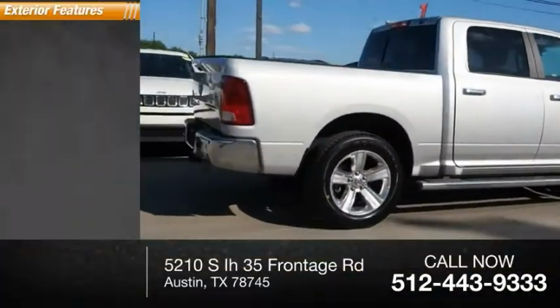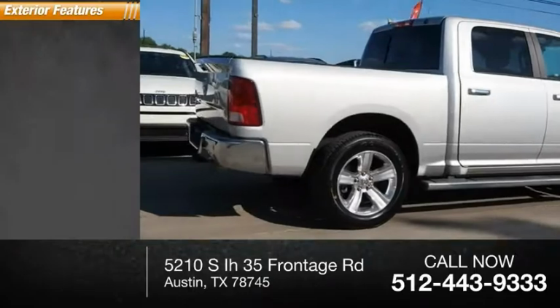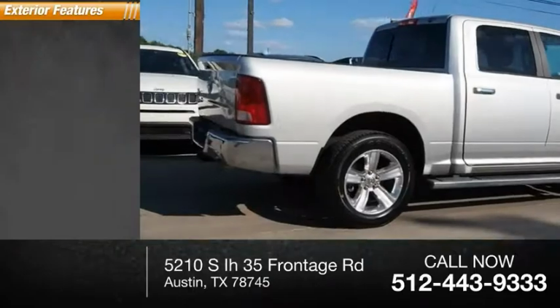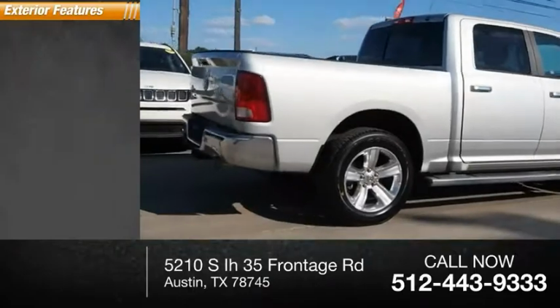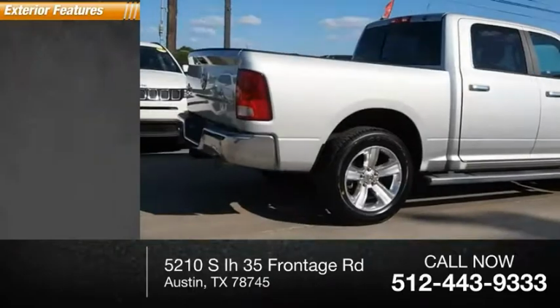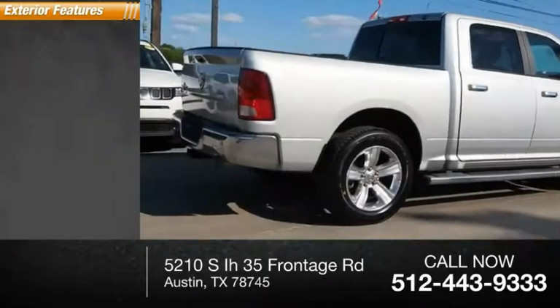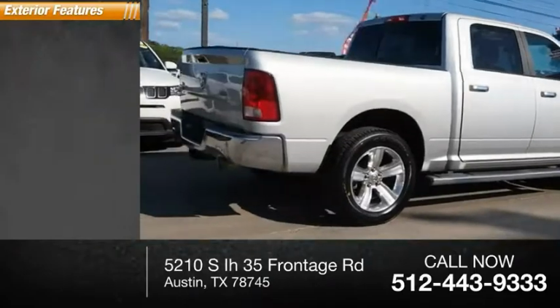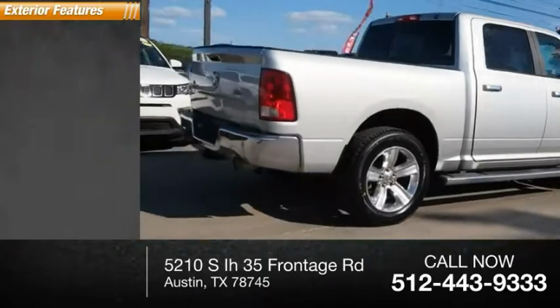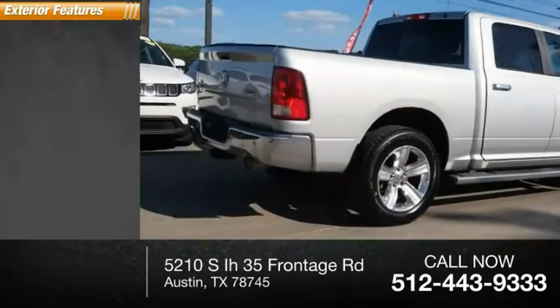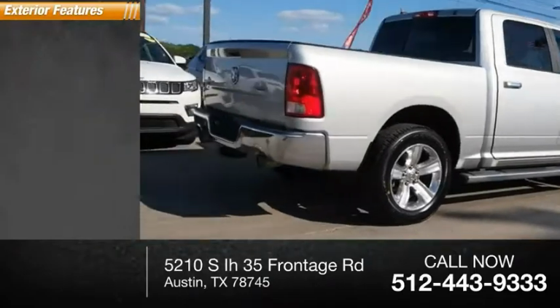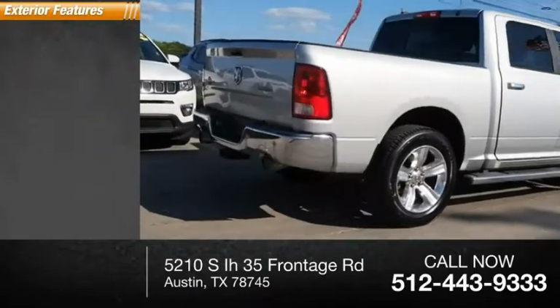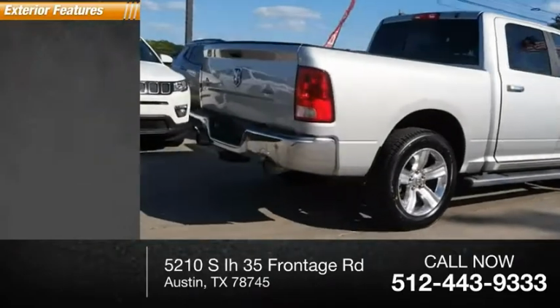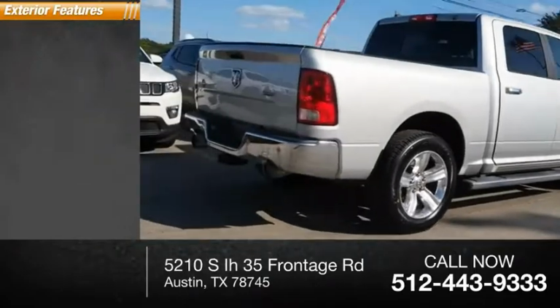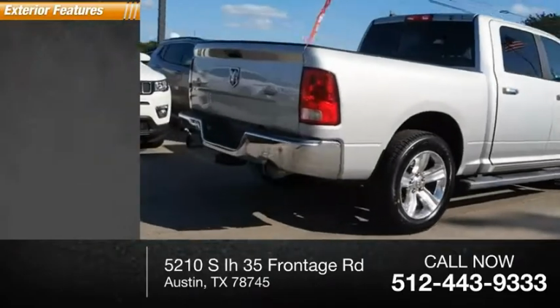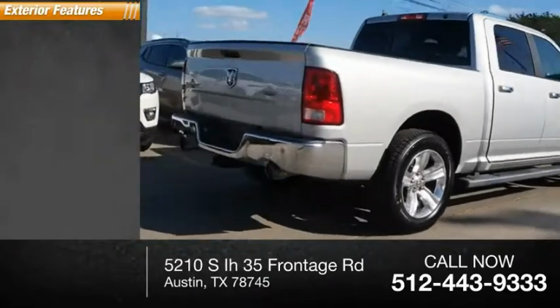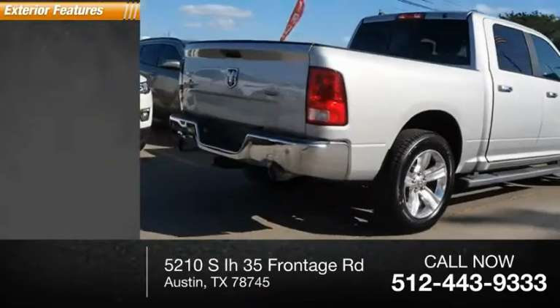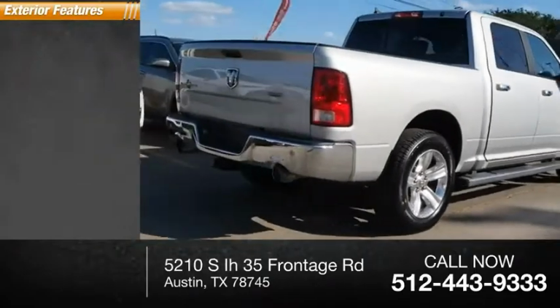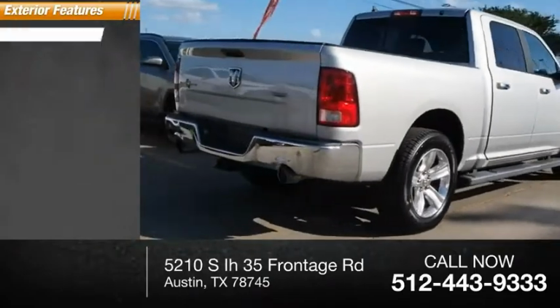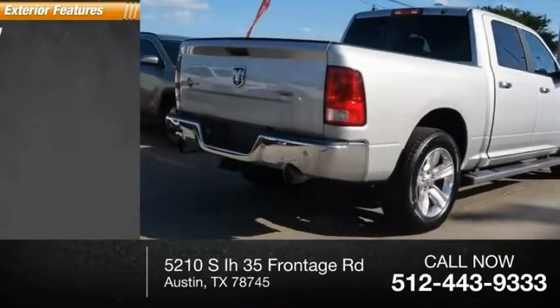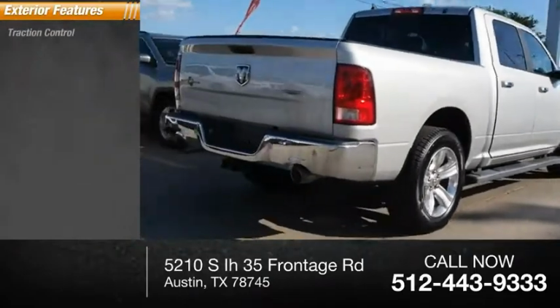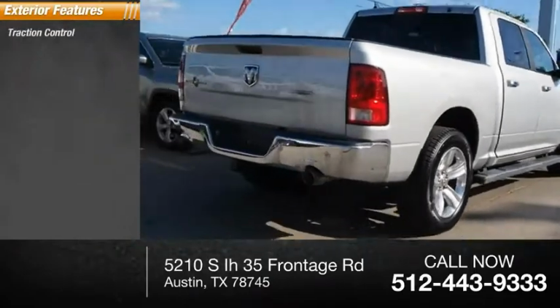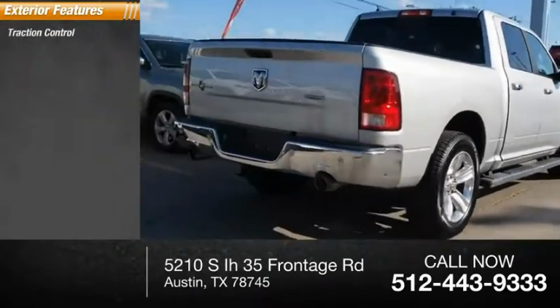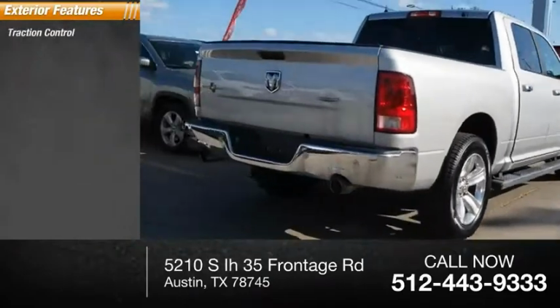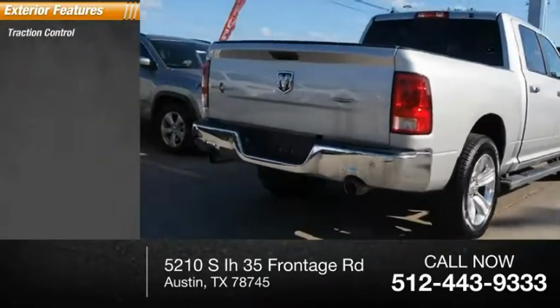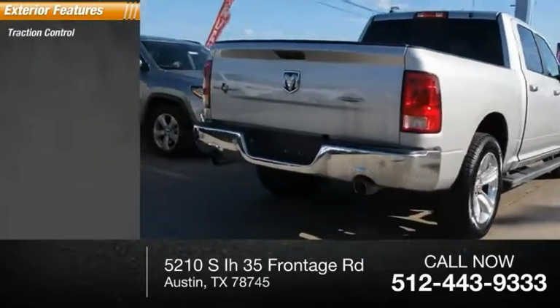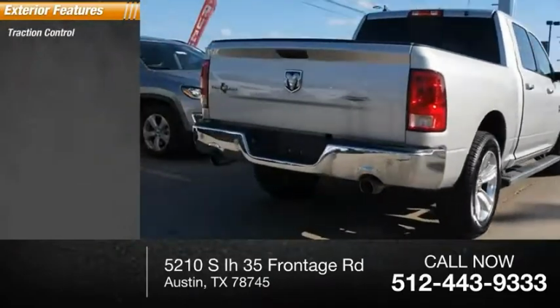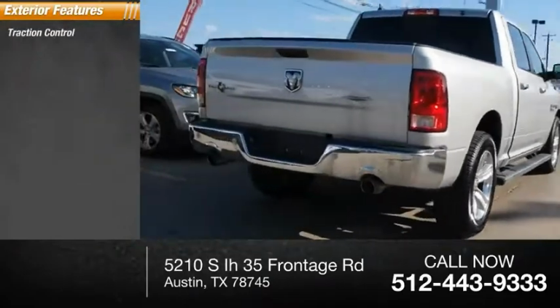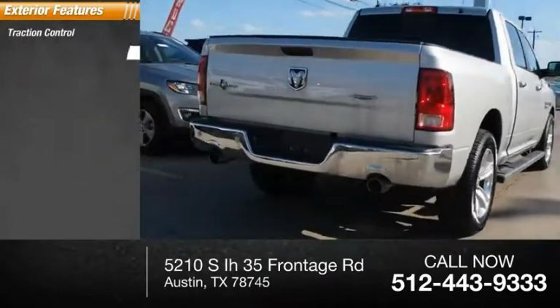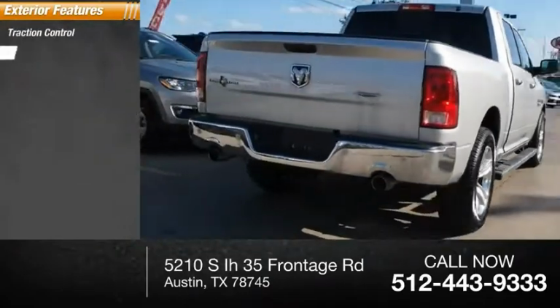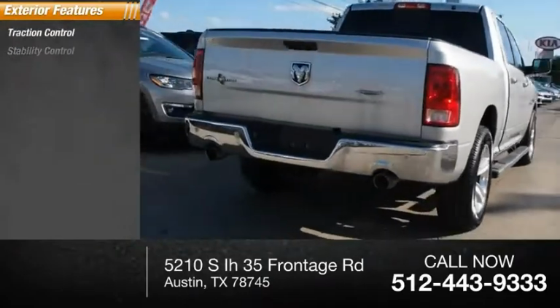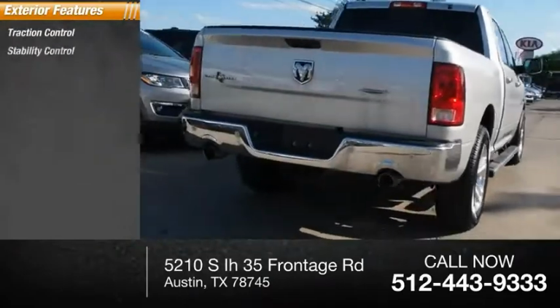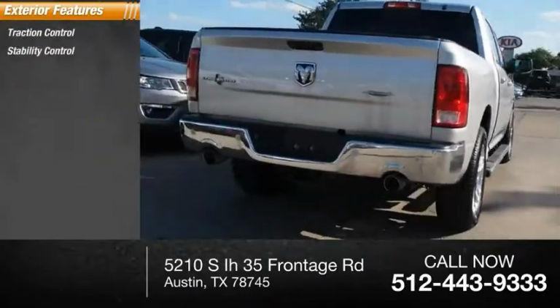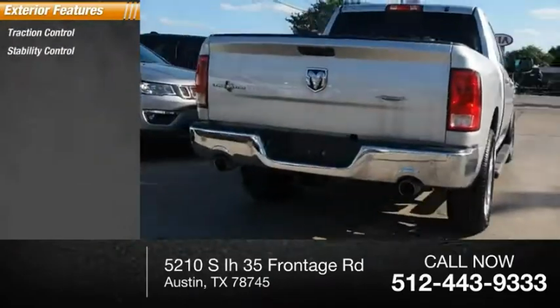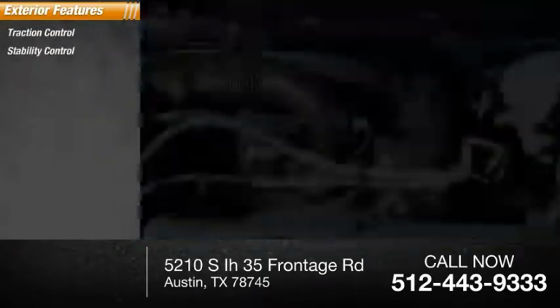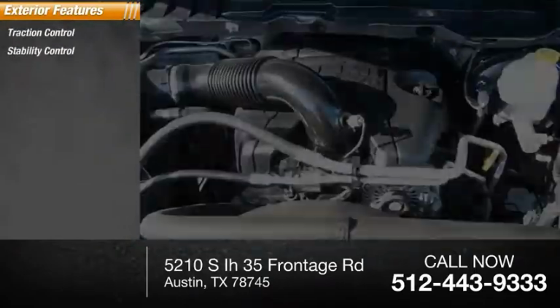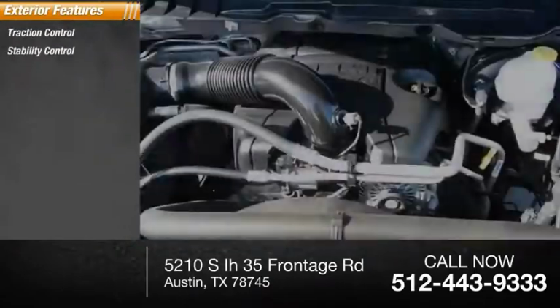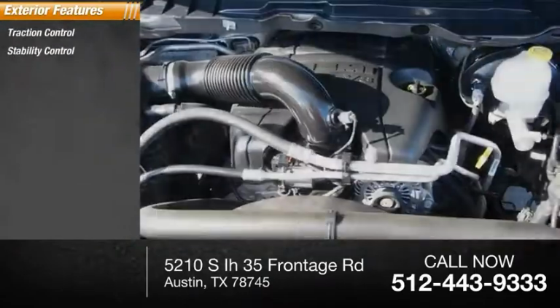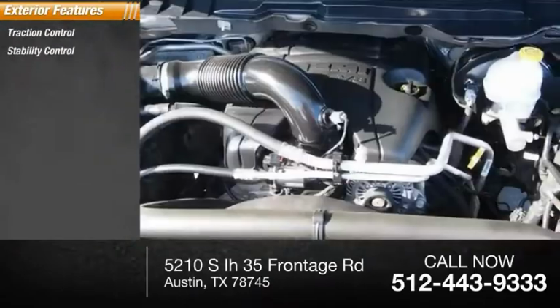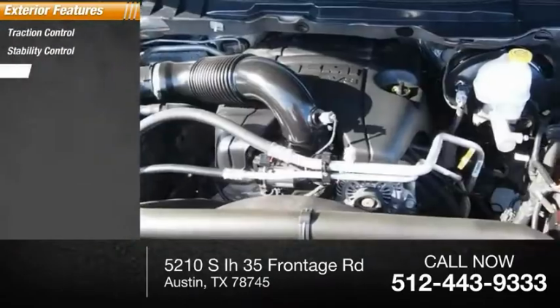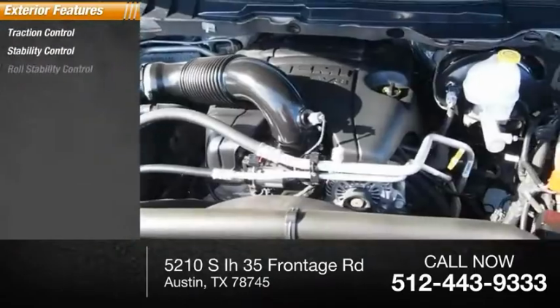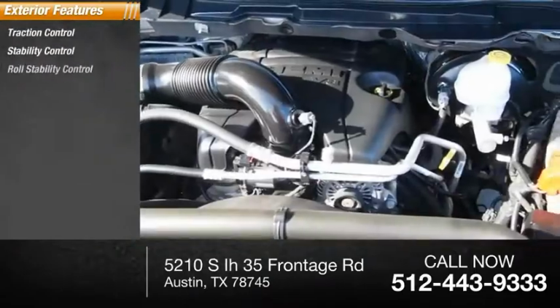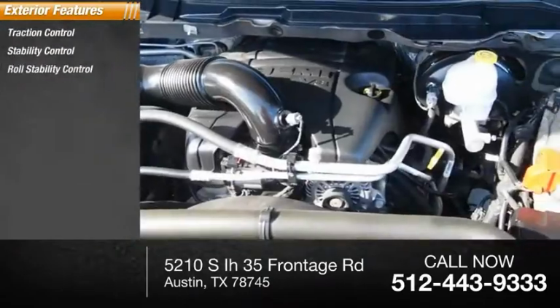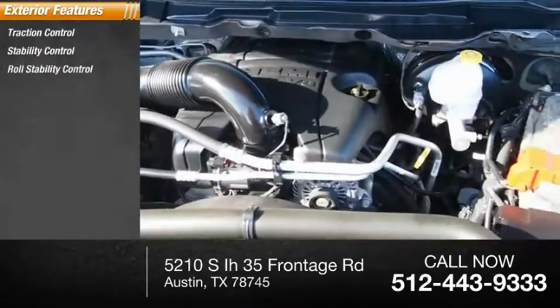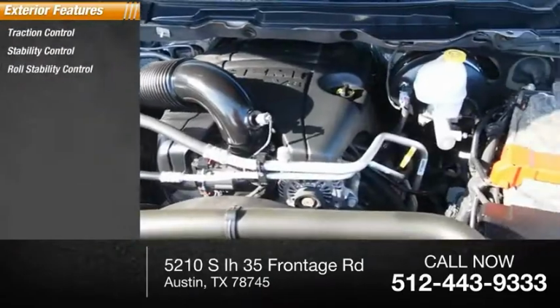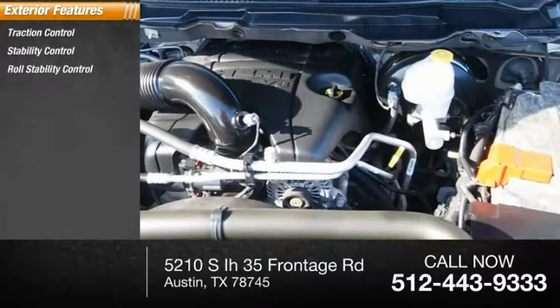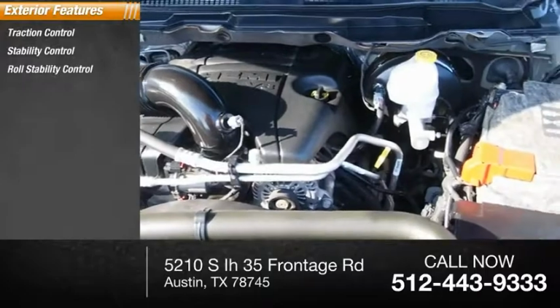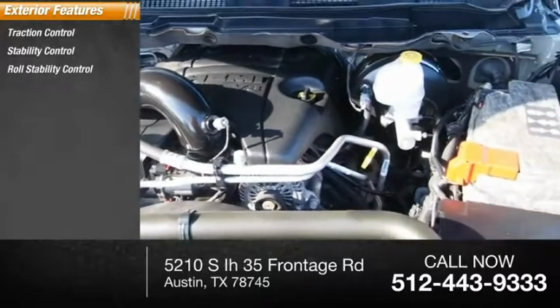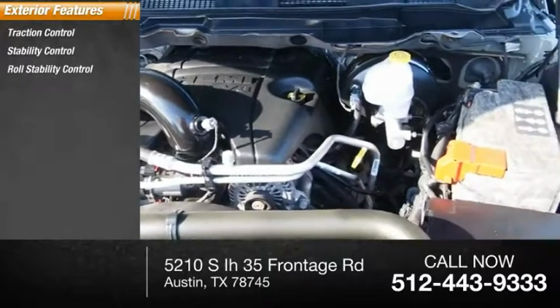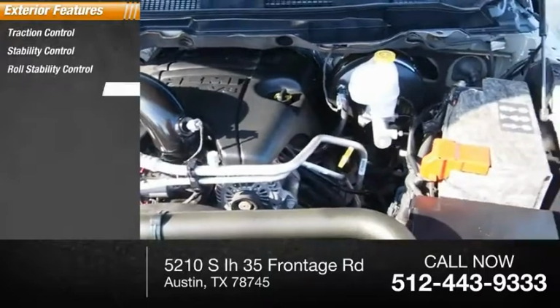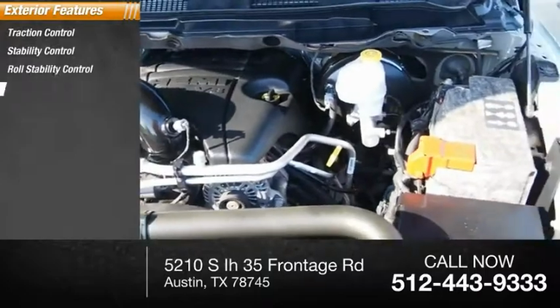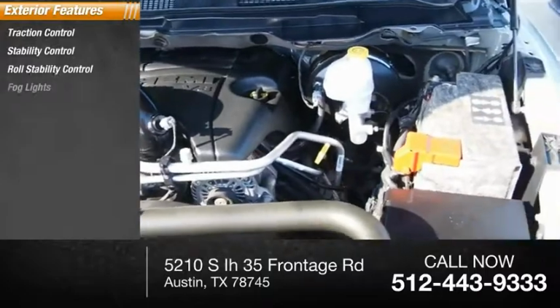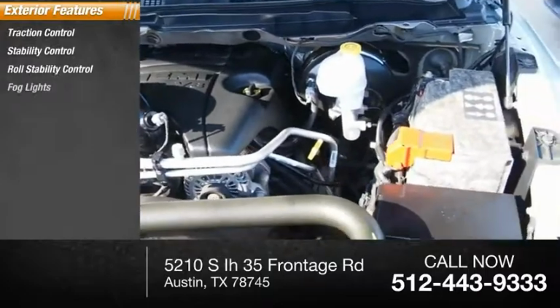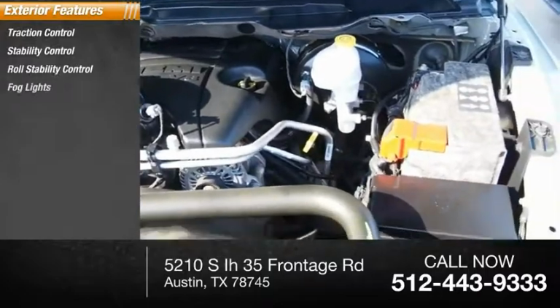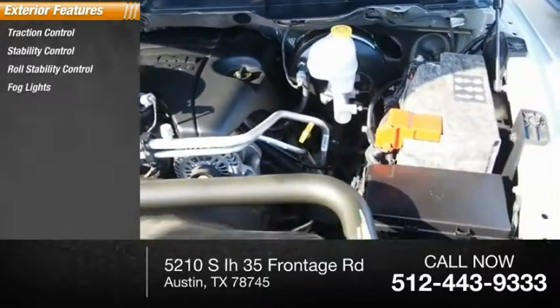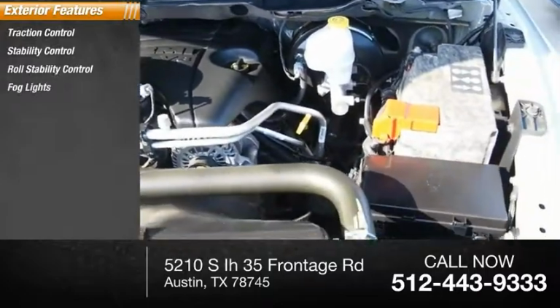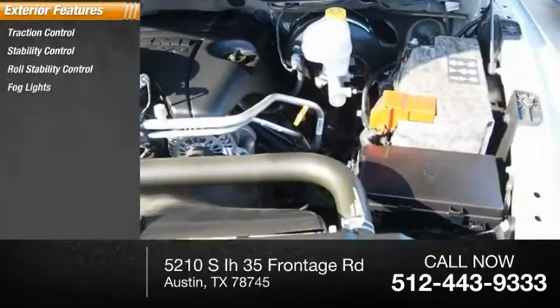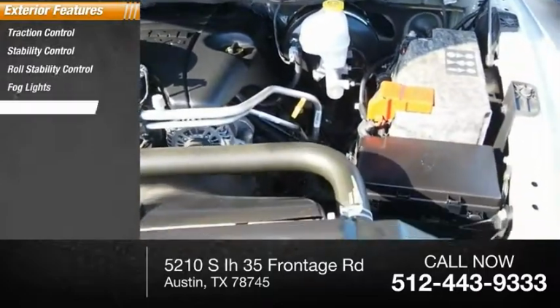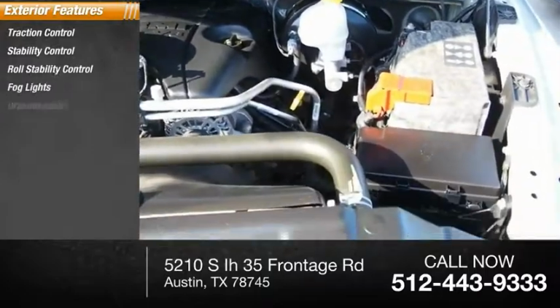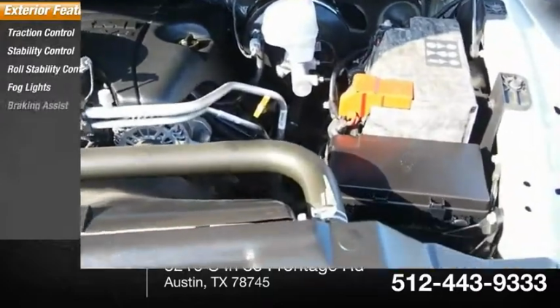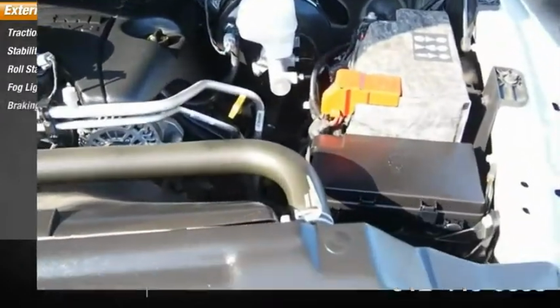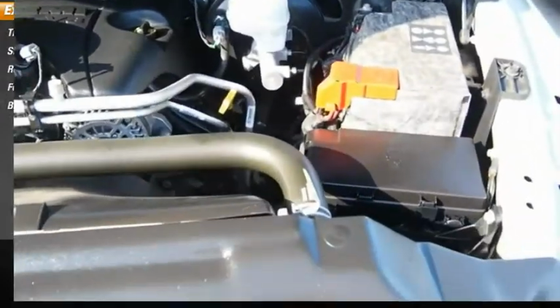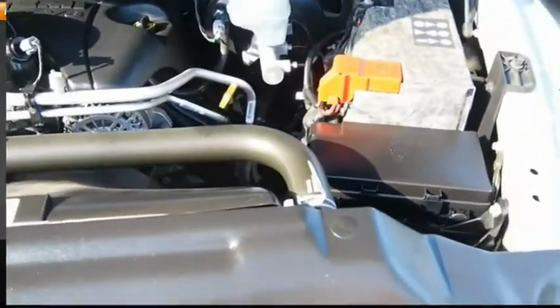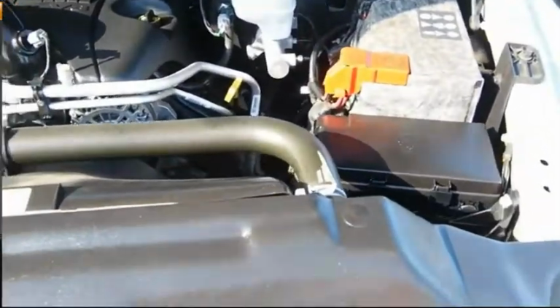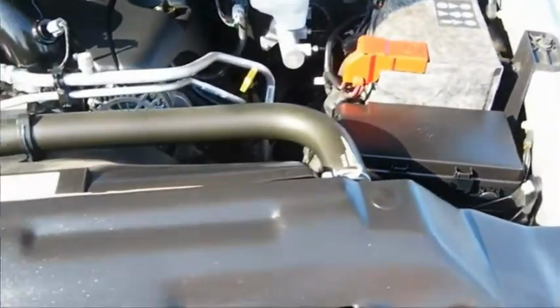Here are some of this vehicle's great options: traction control, stability control, roll stability control, fog lights, and braking assist.